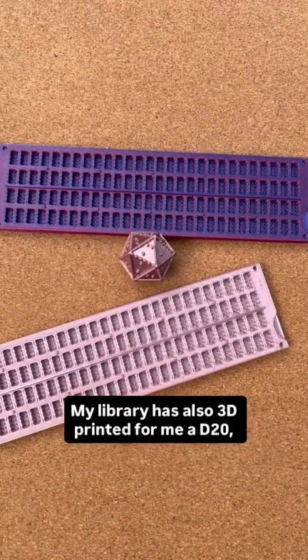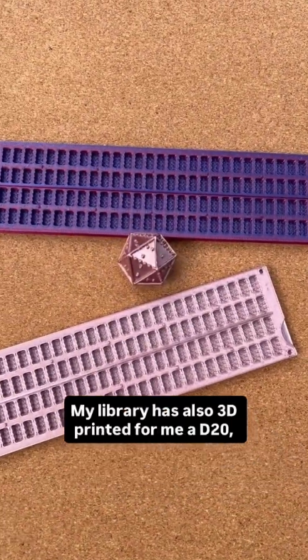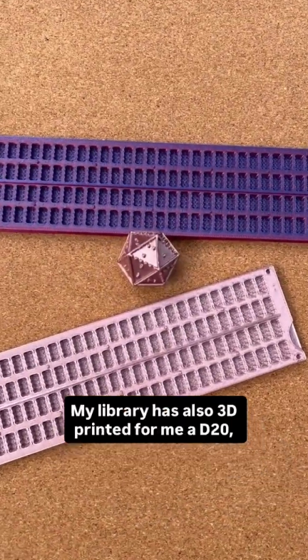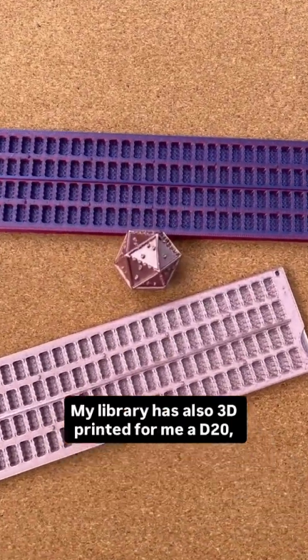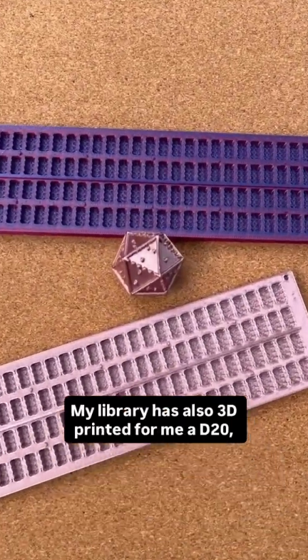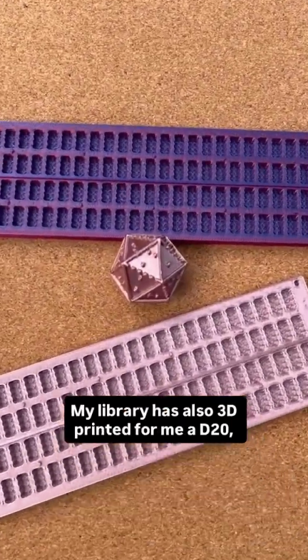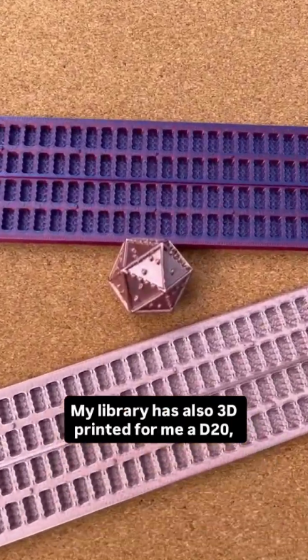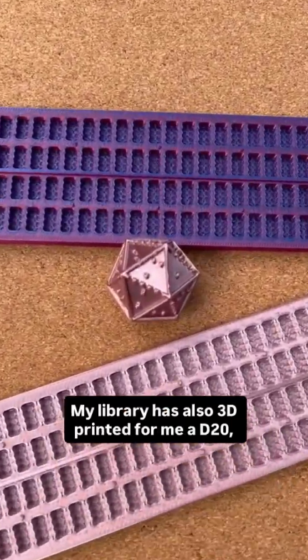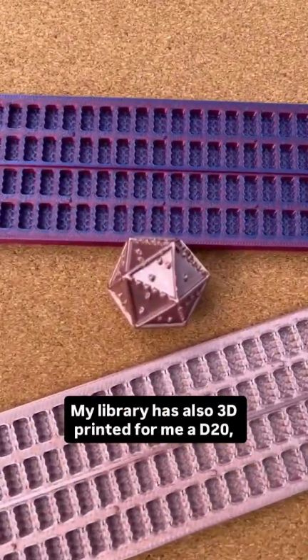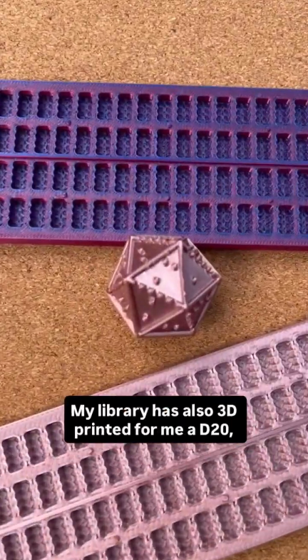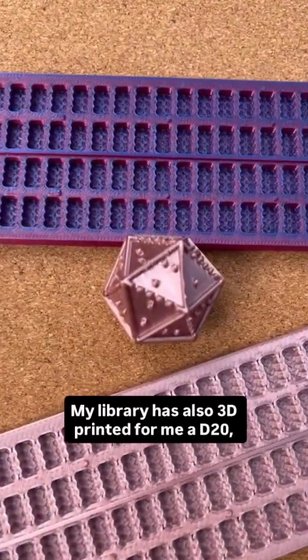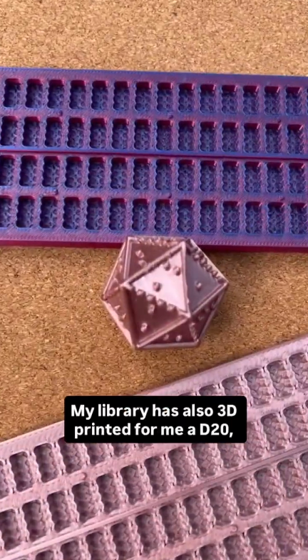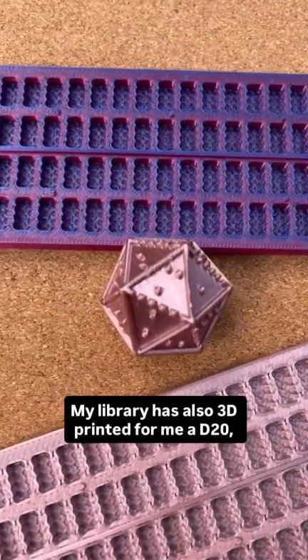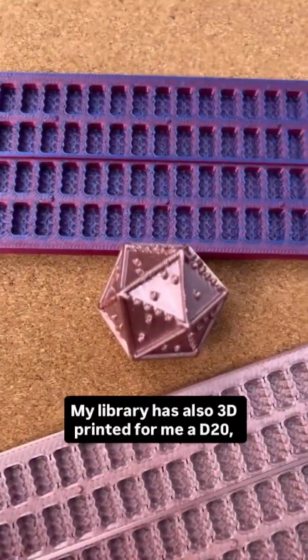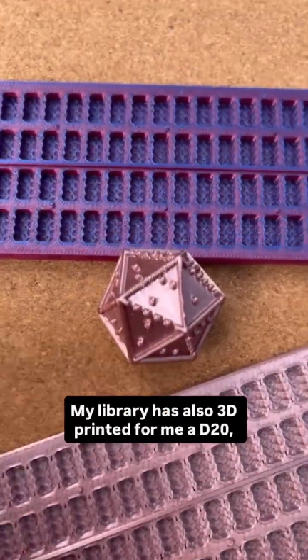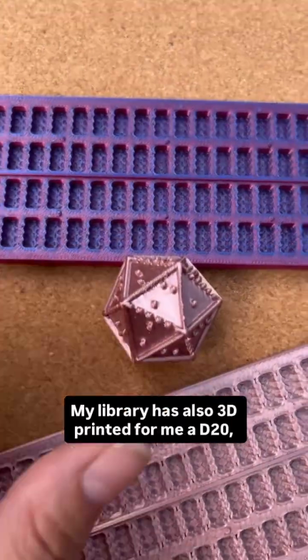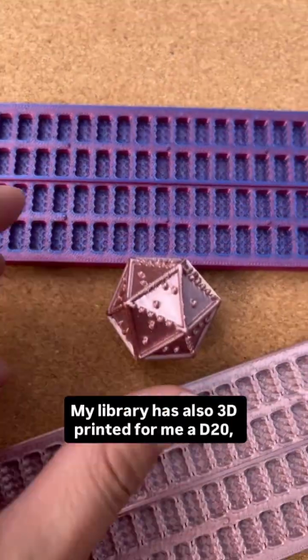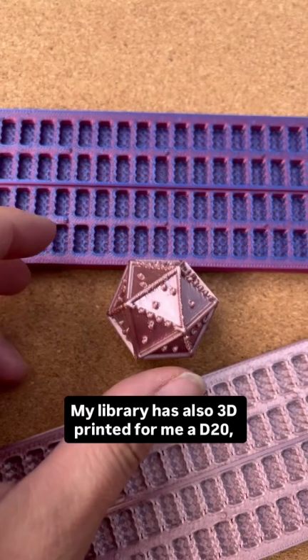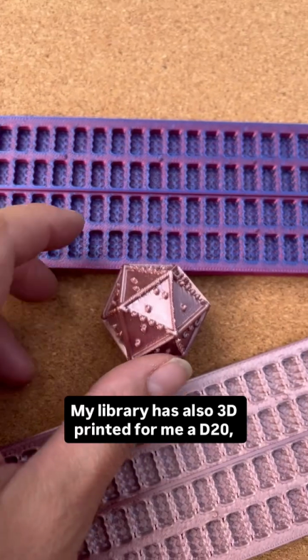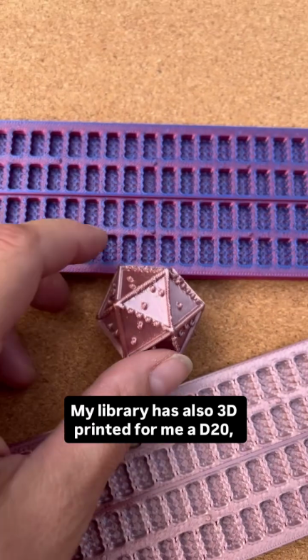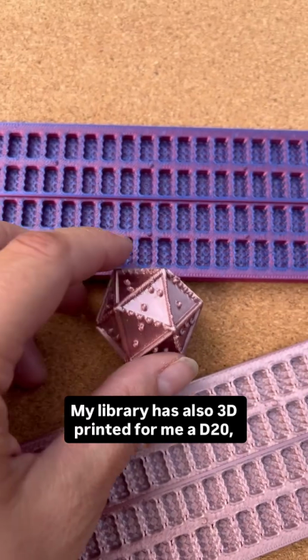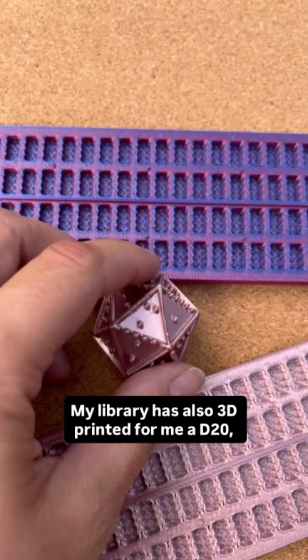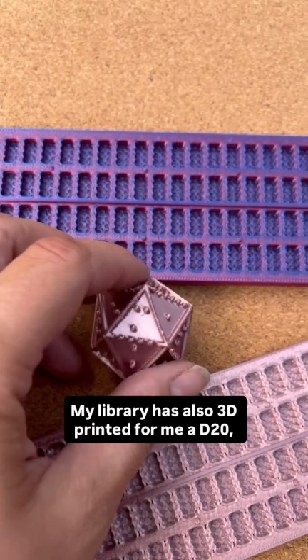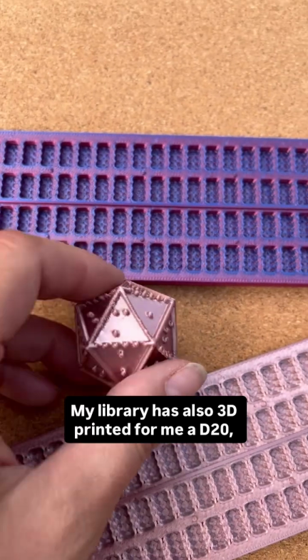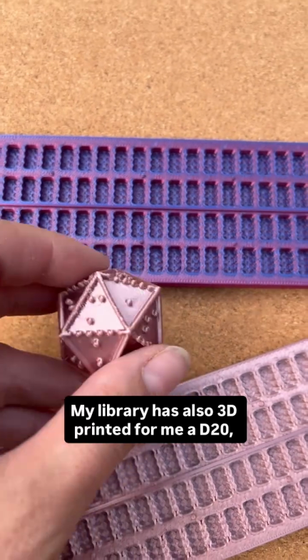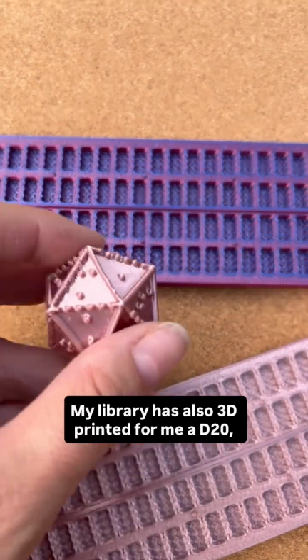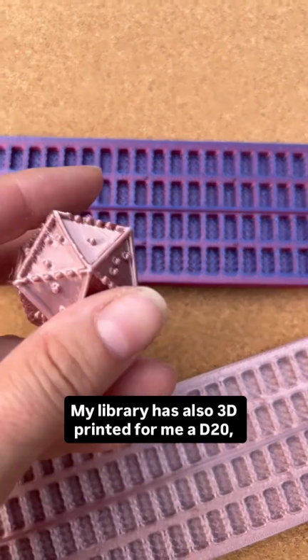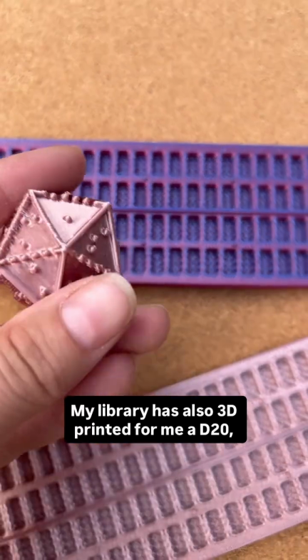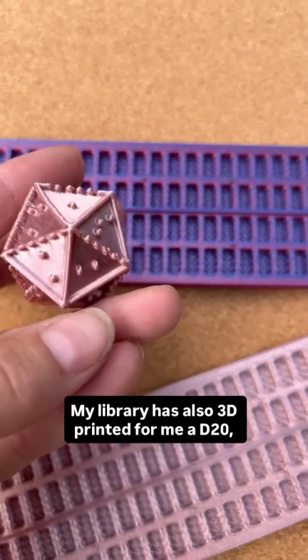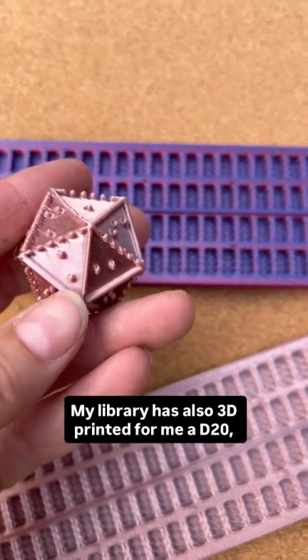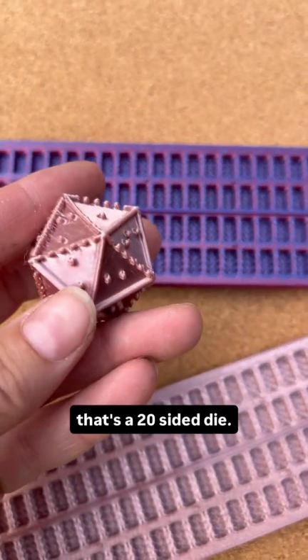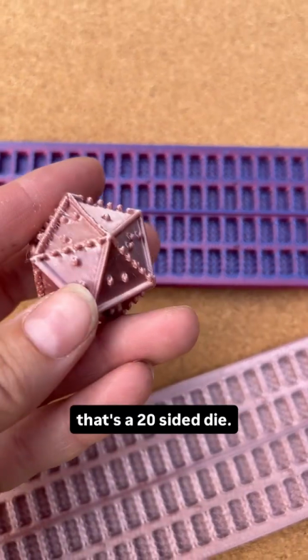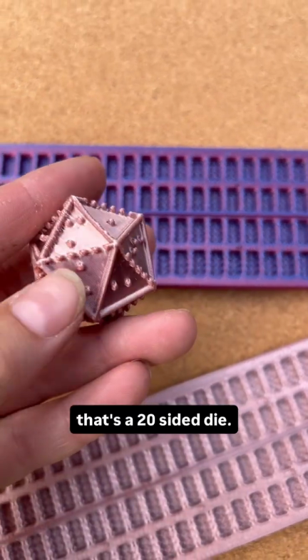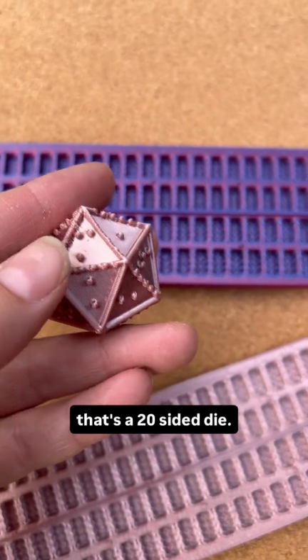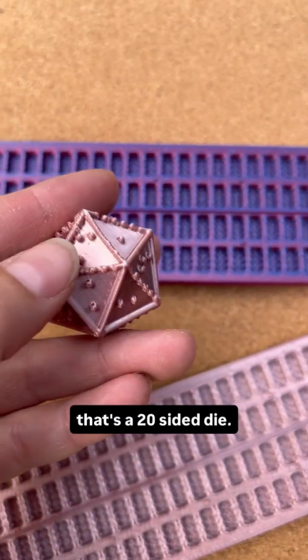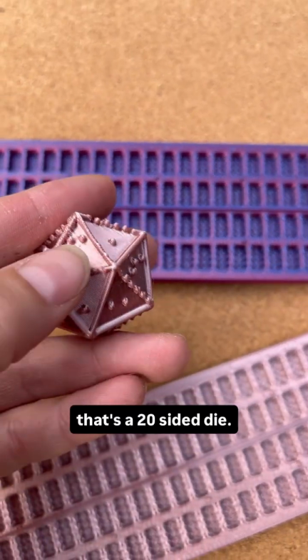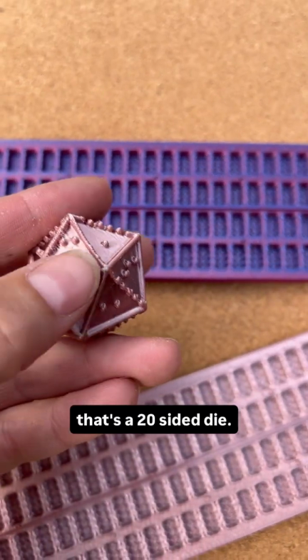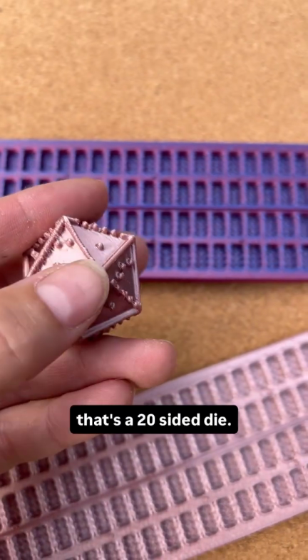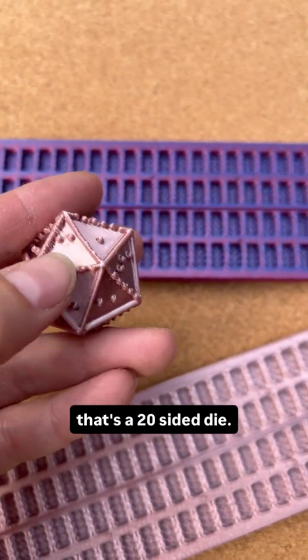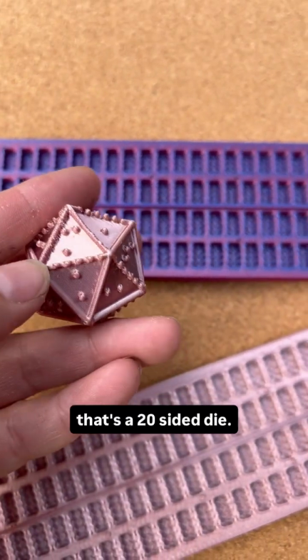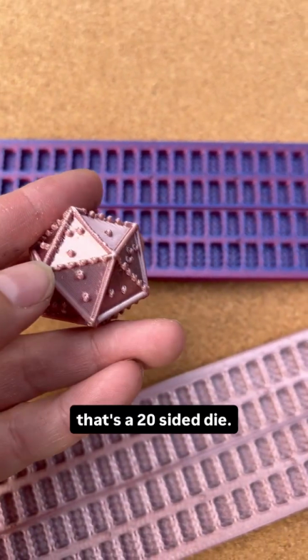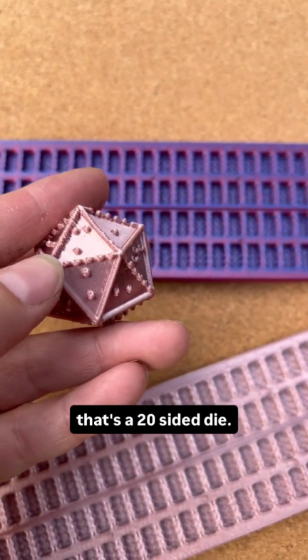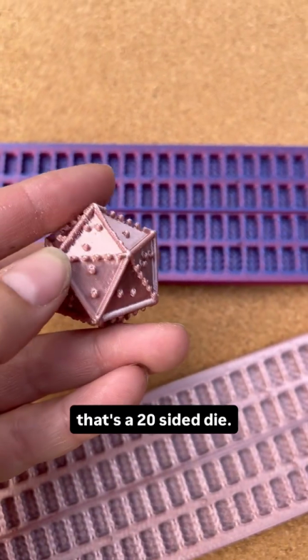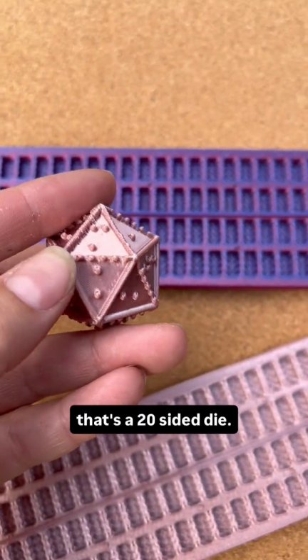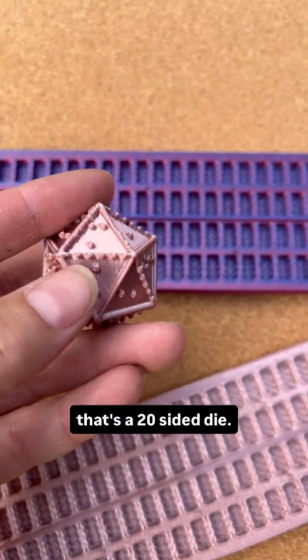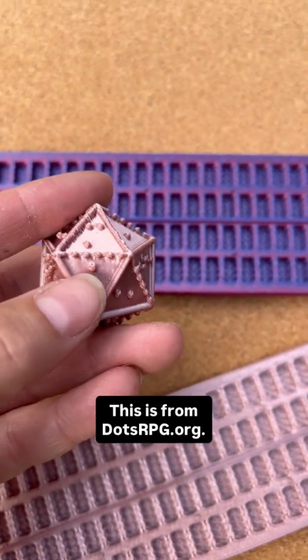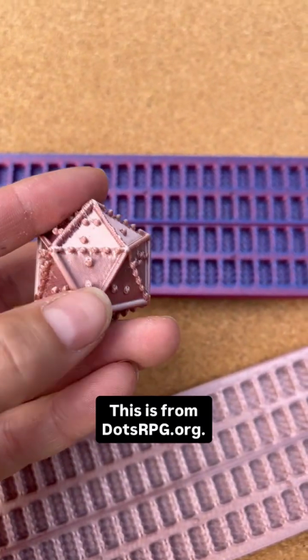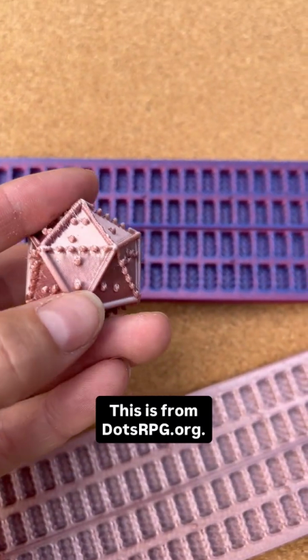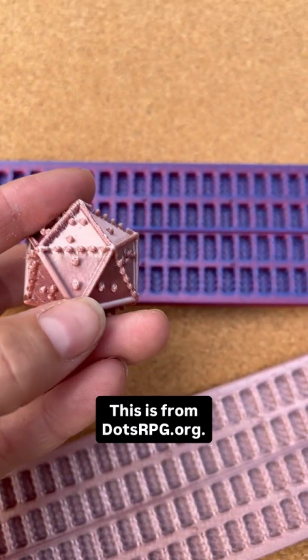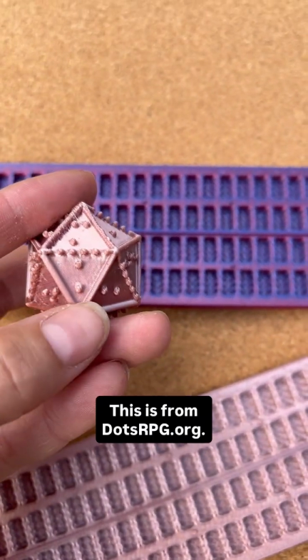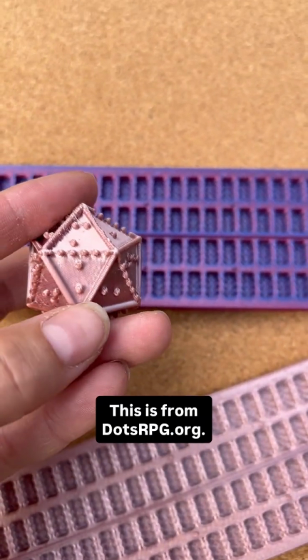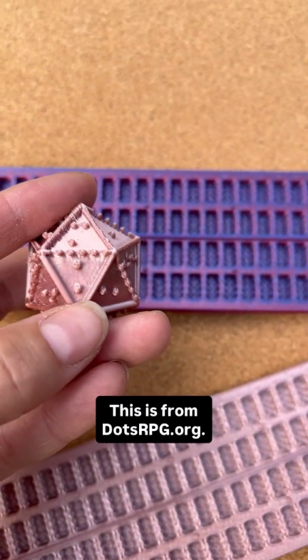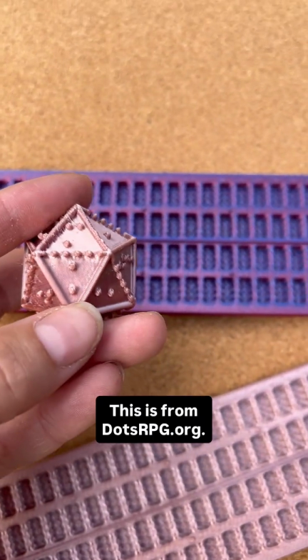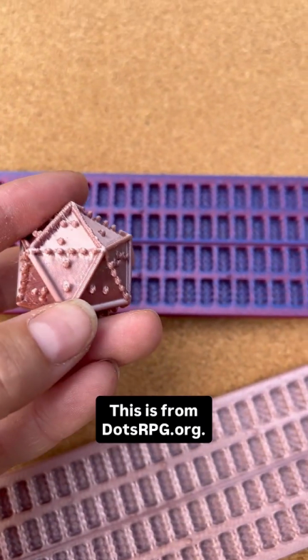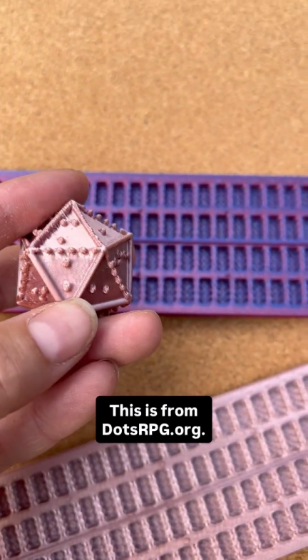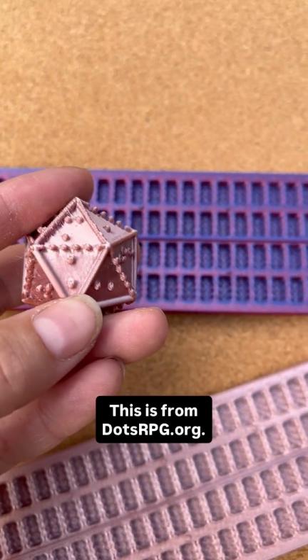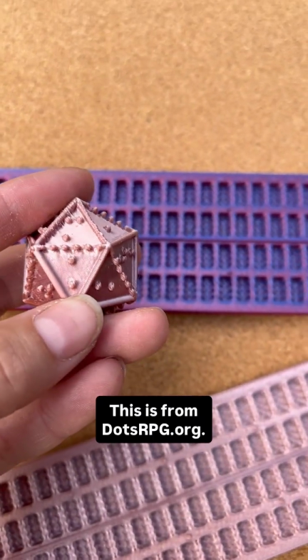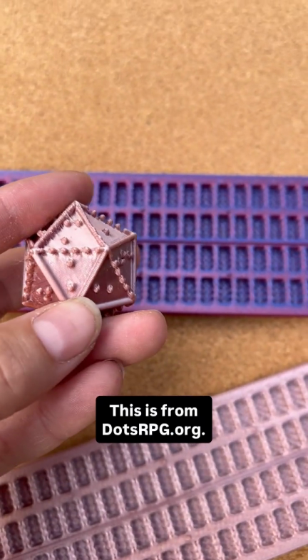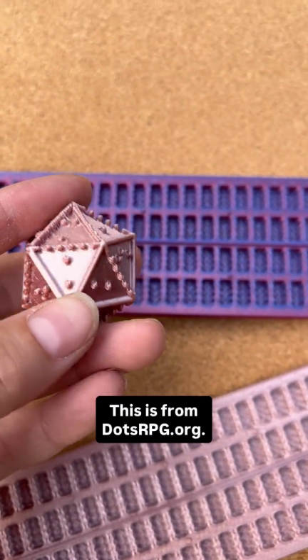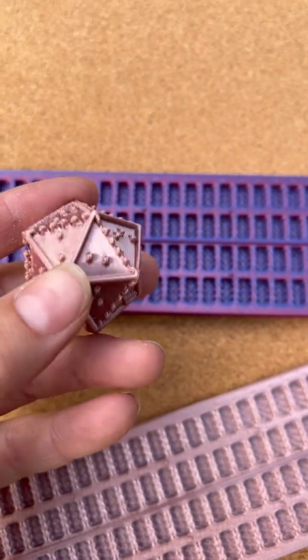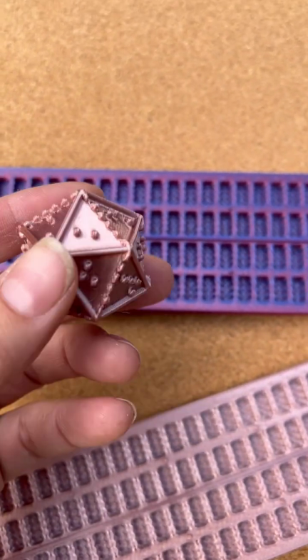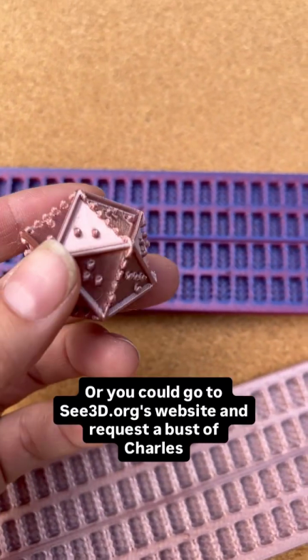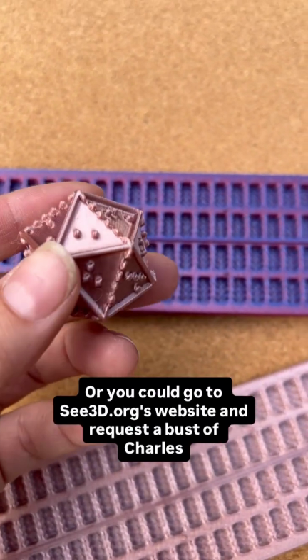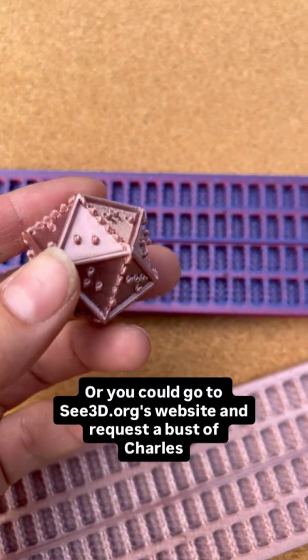My library has also 3D printed for me a D20 — that's a 20-sided die. This is from dotsrpg.org.